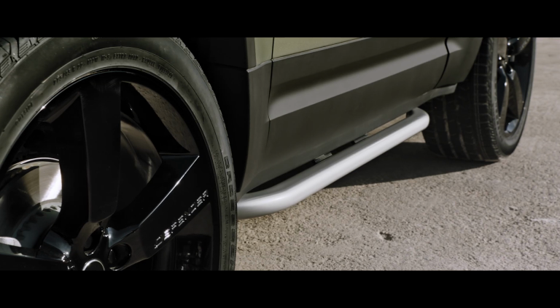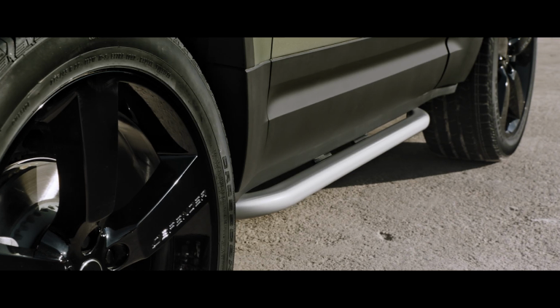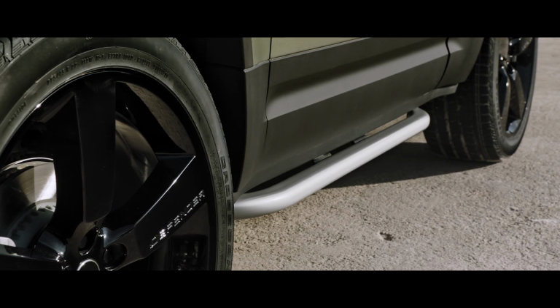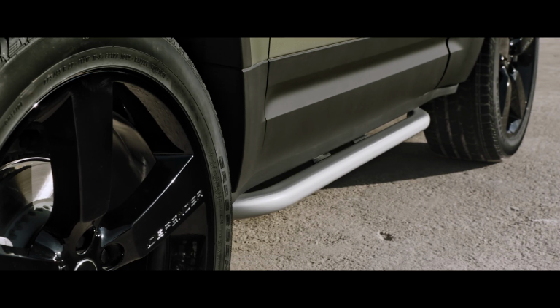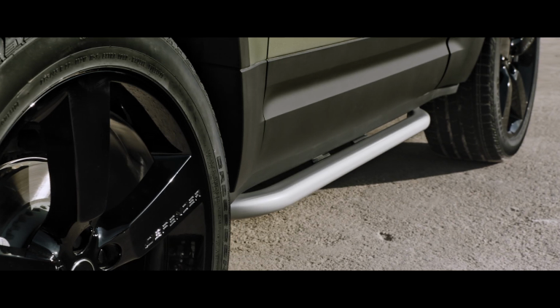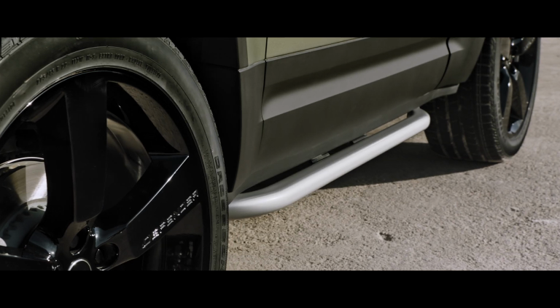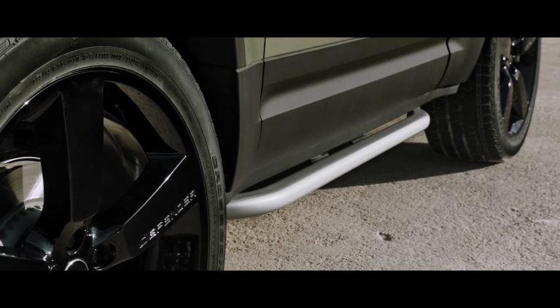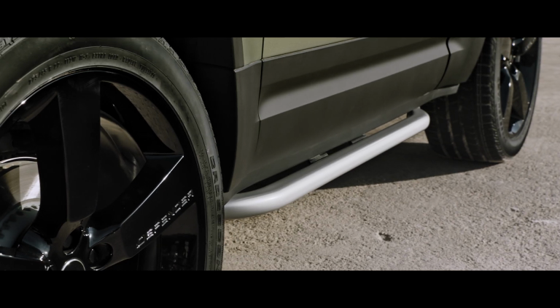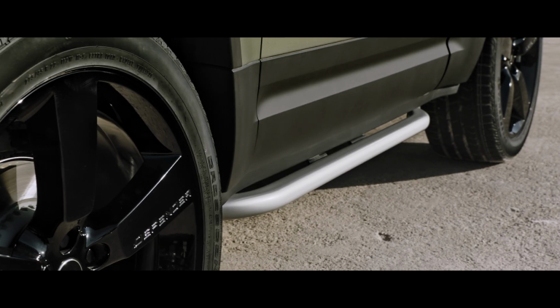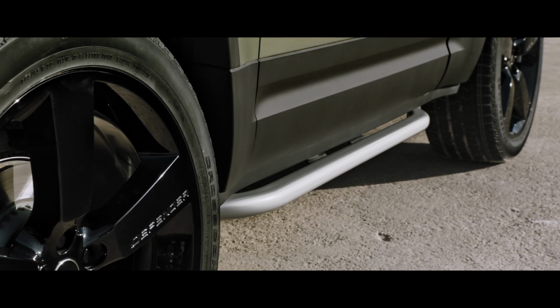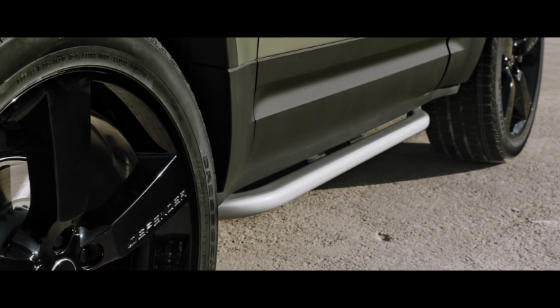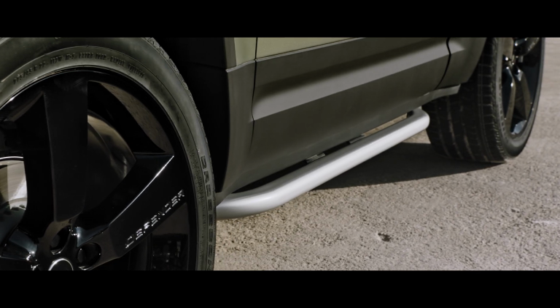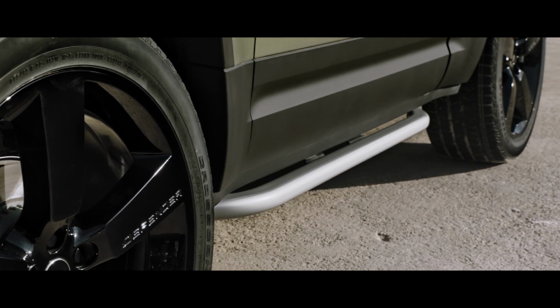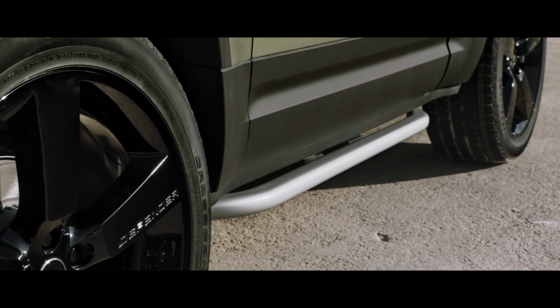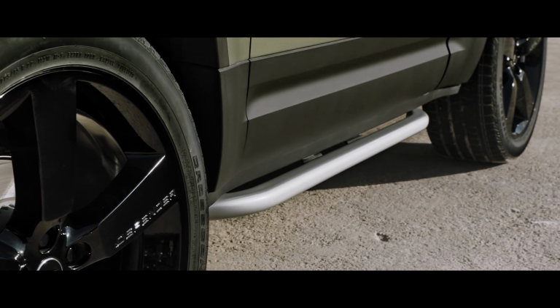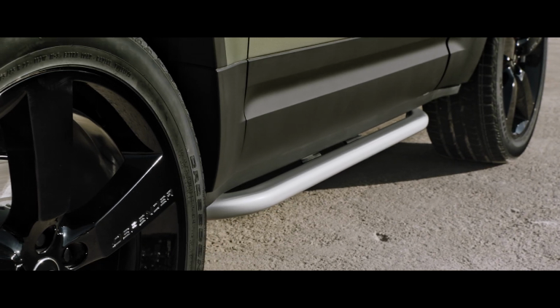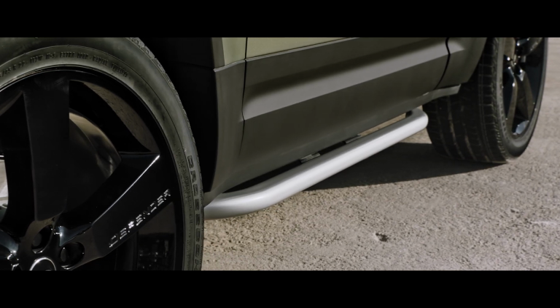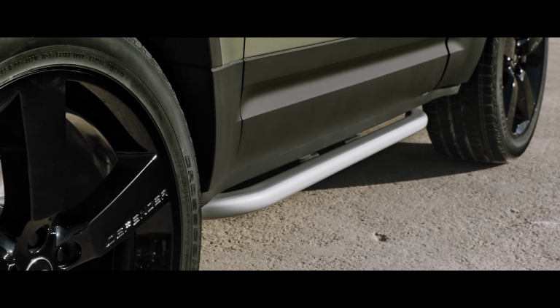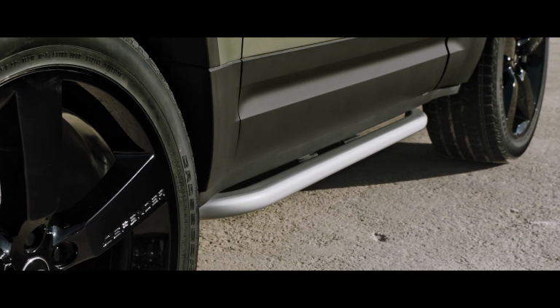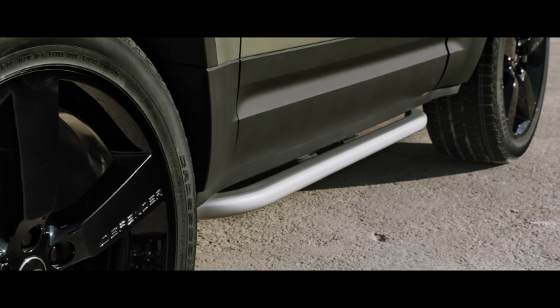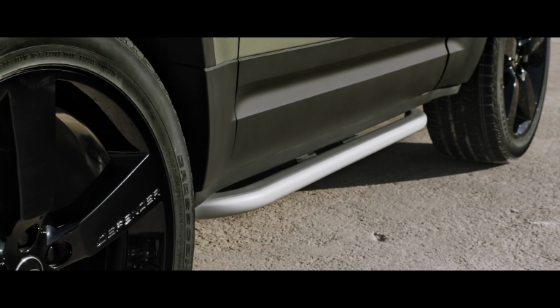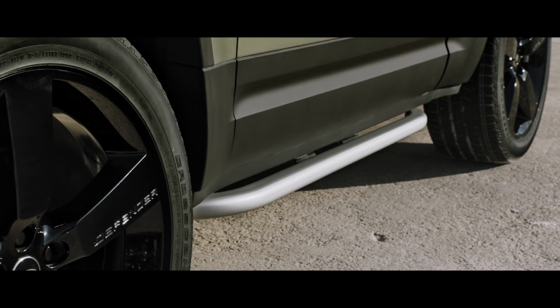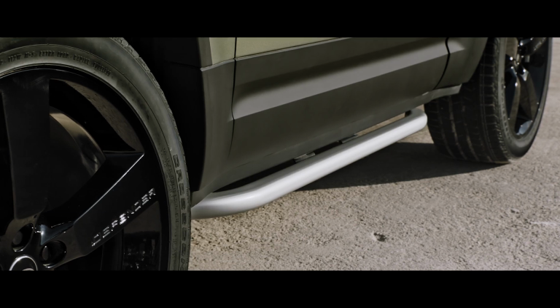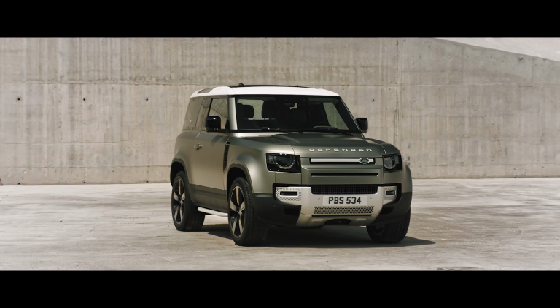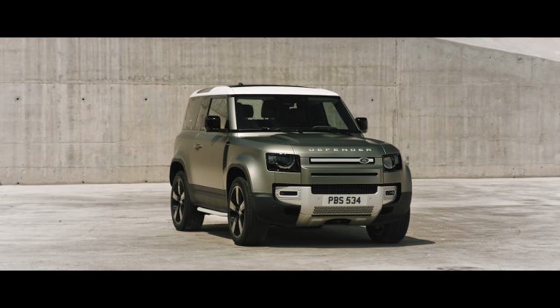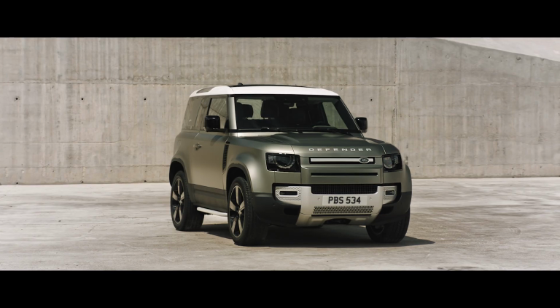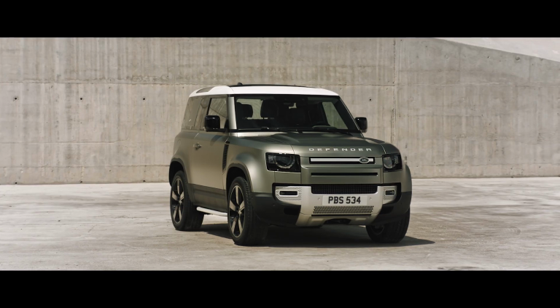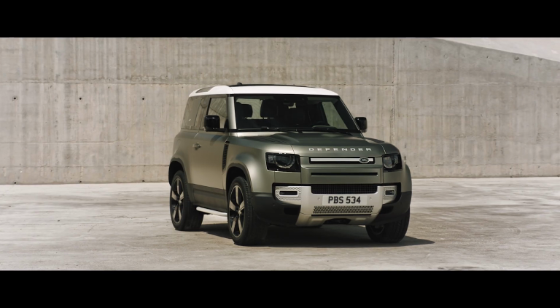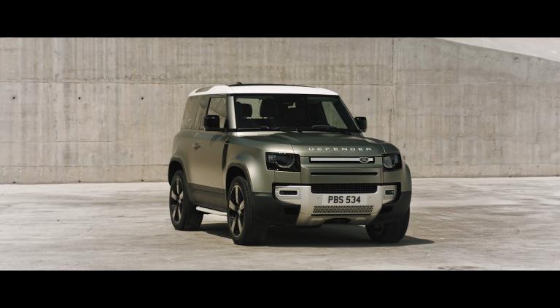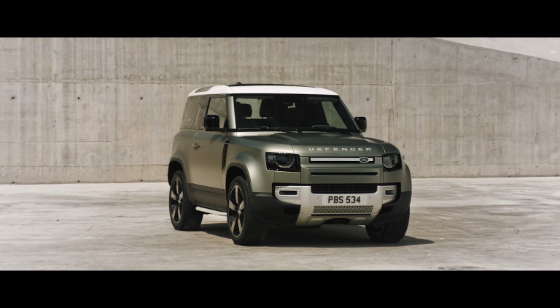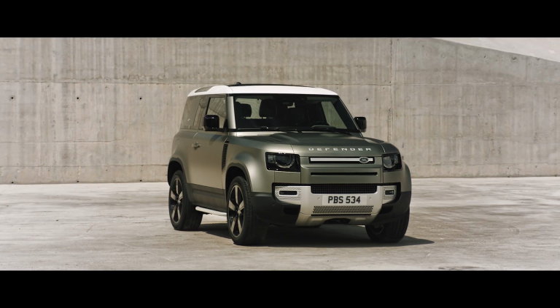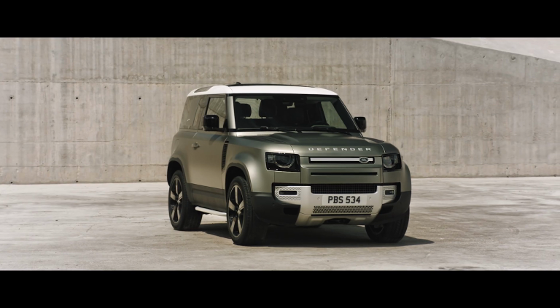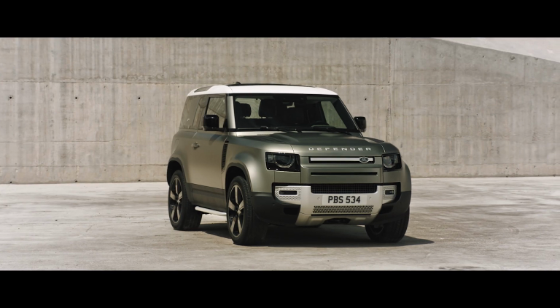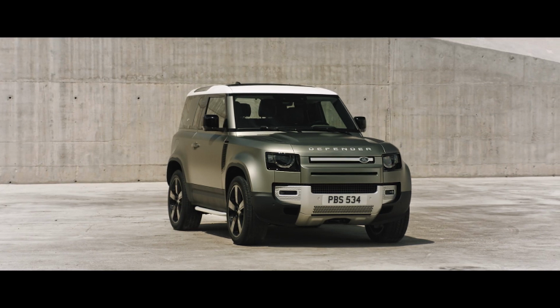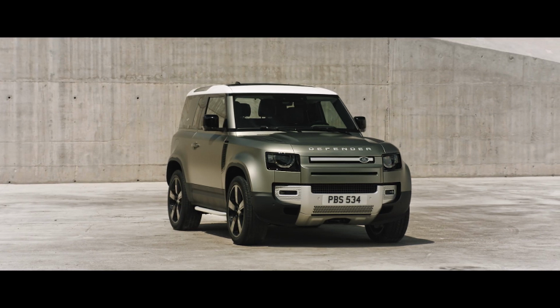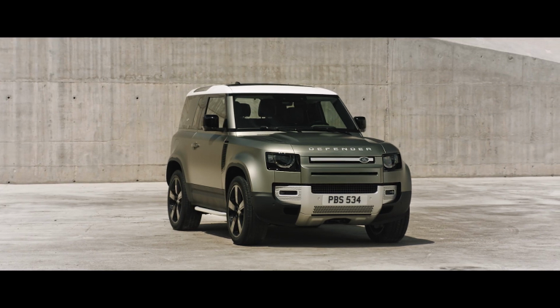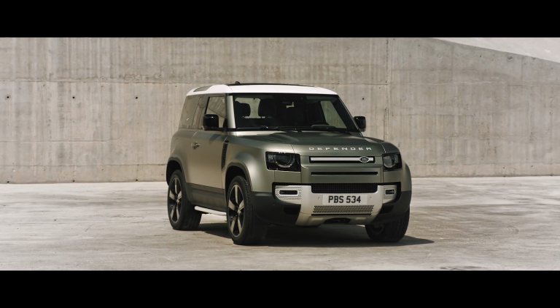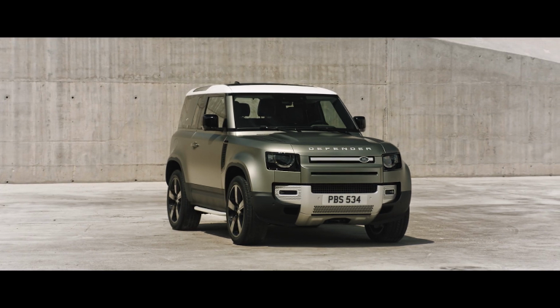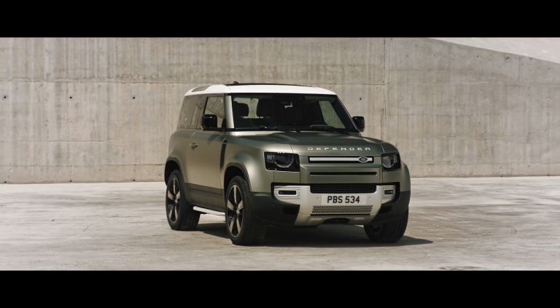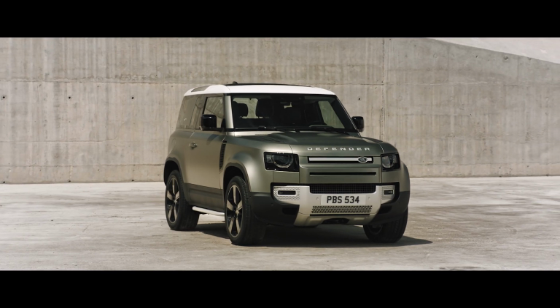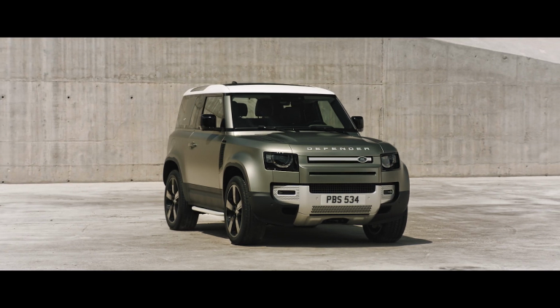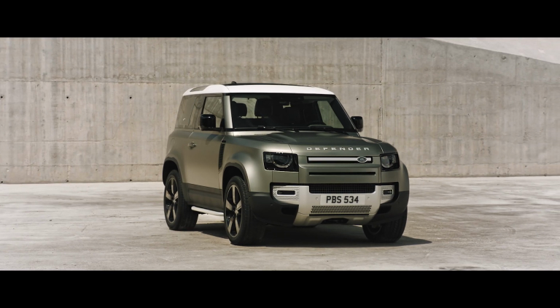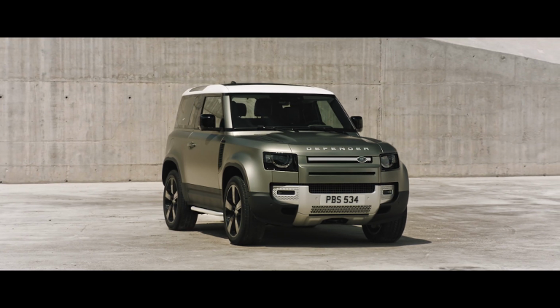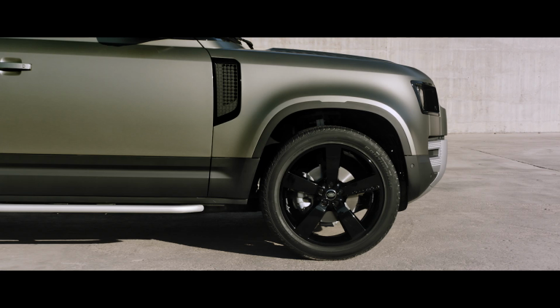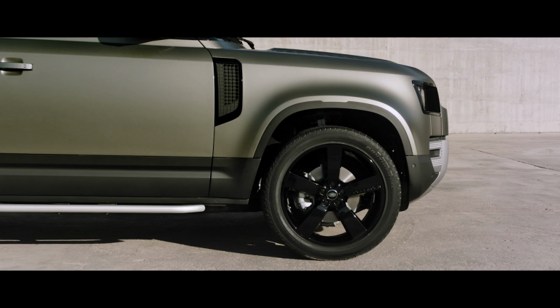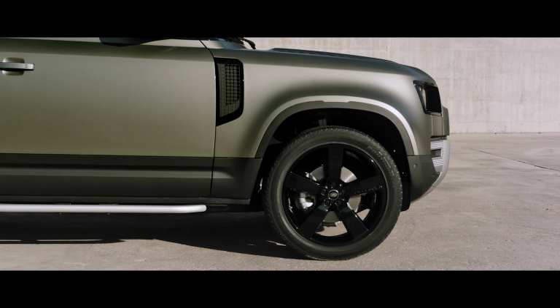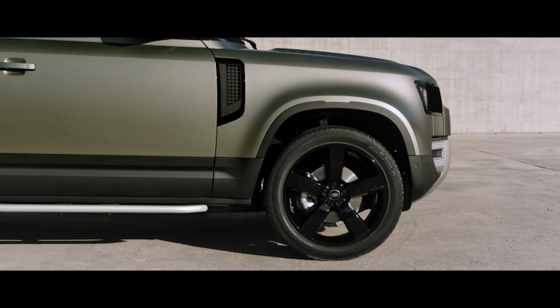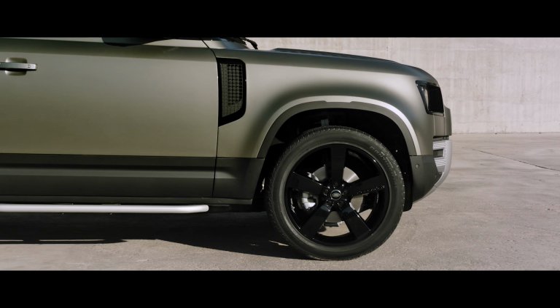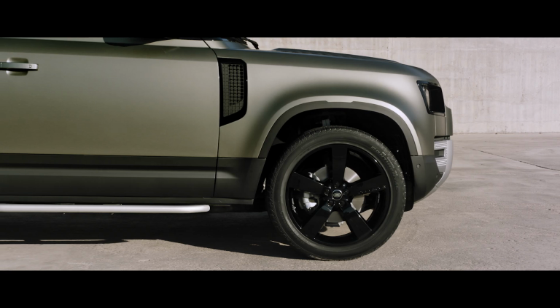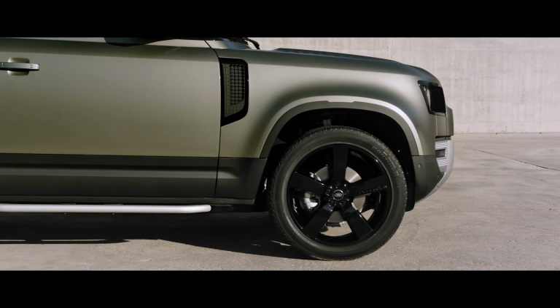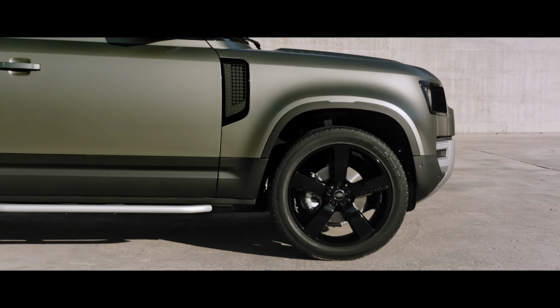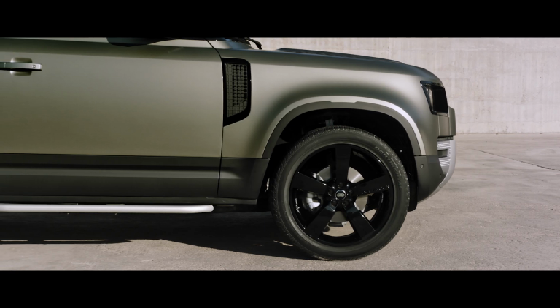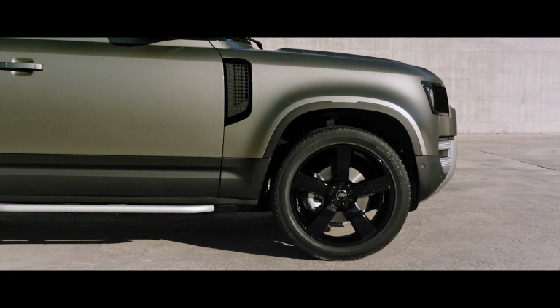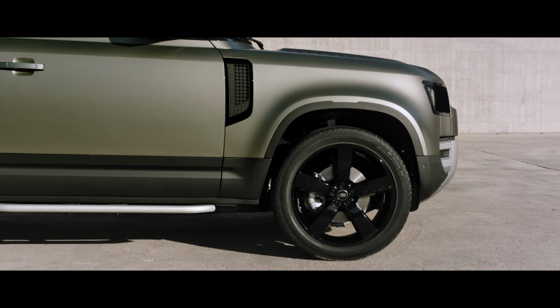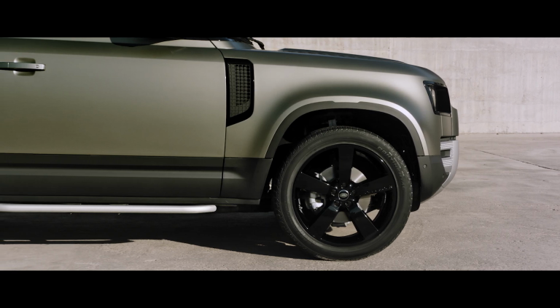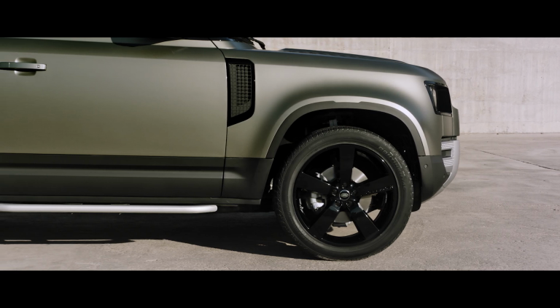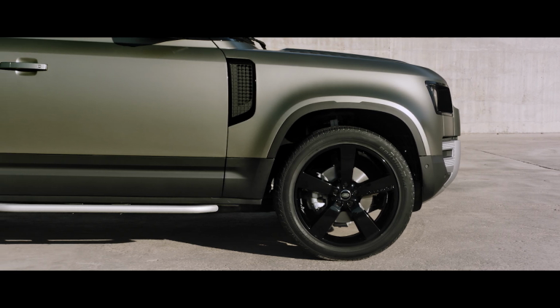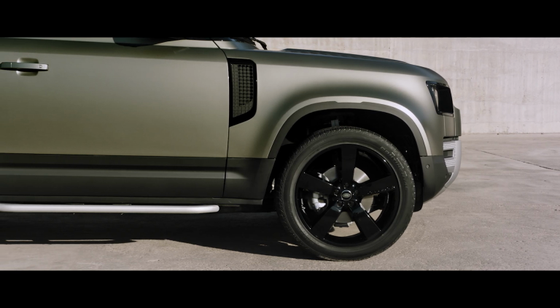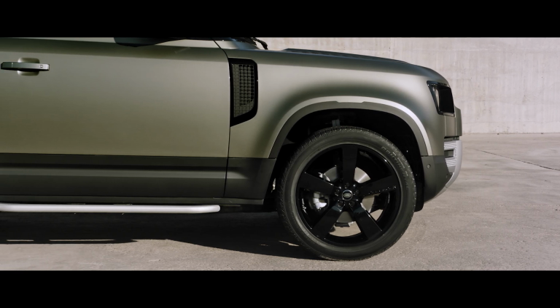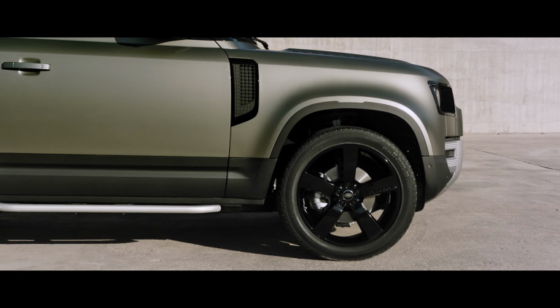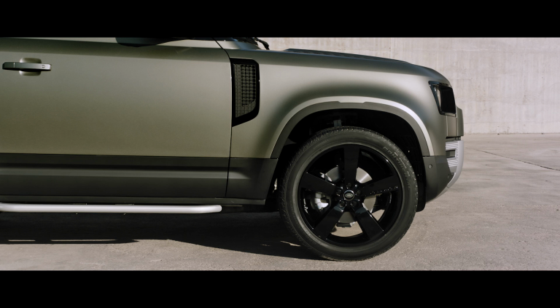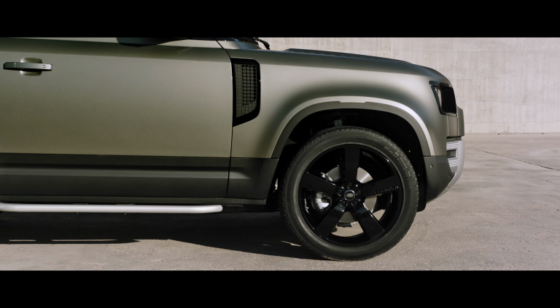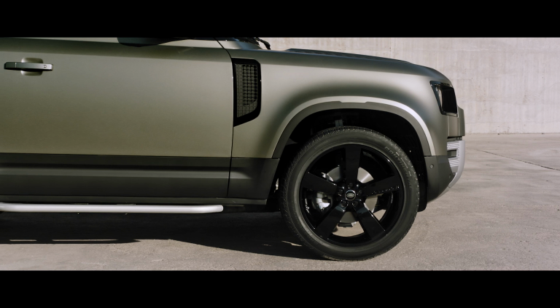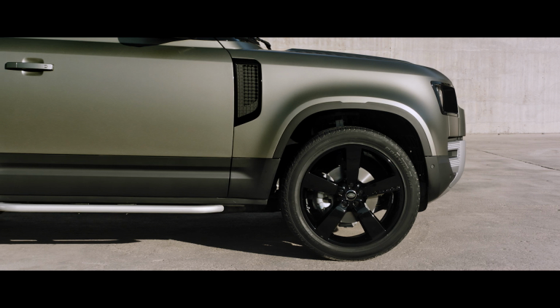Upgrades such as bright side tubes give credence to the vehicle's compelling design, whilst providing protection to the door sides if you go off-road.